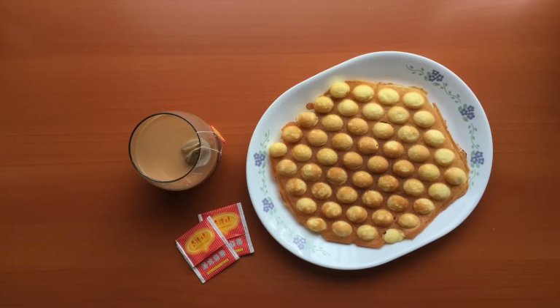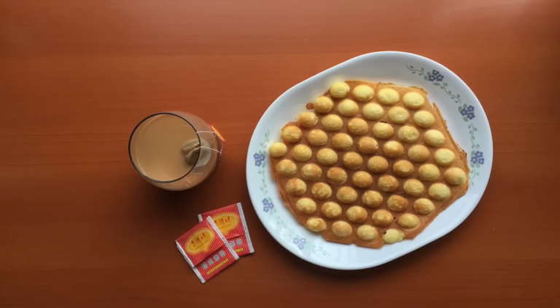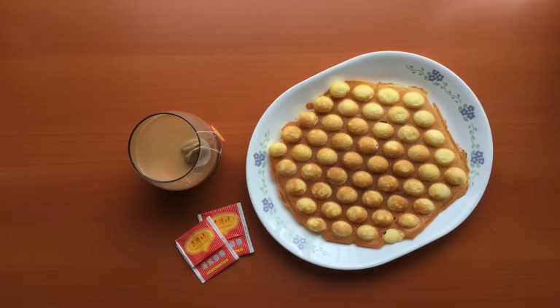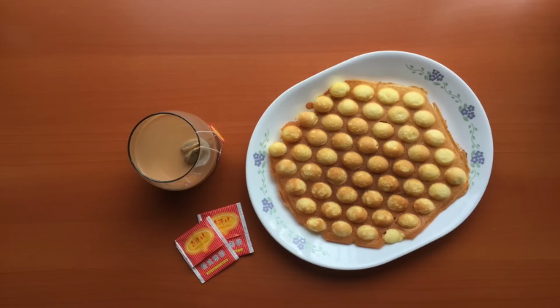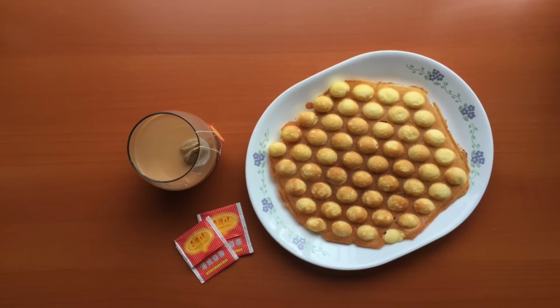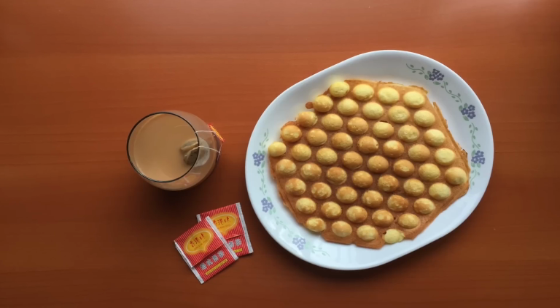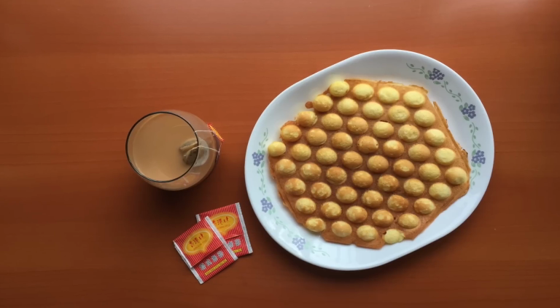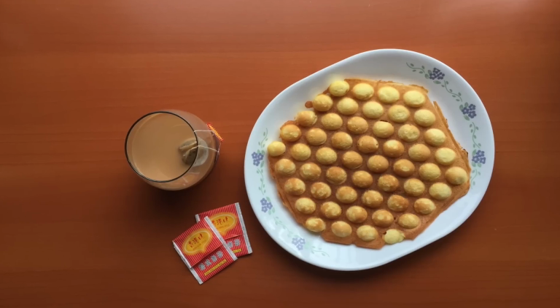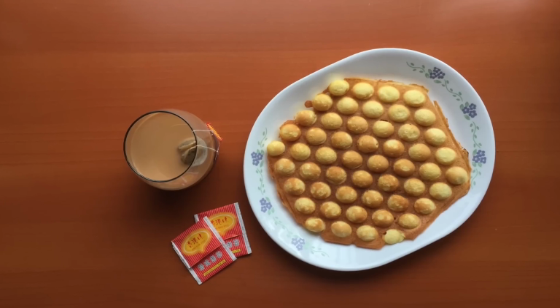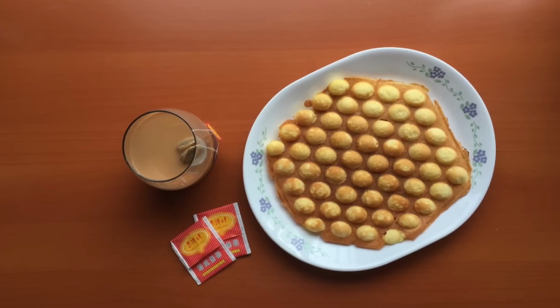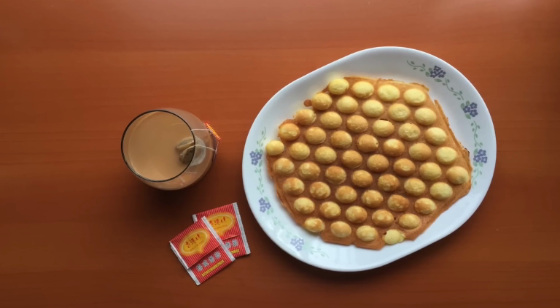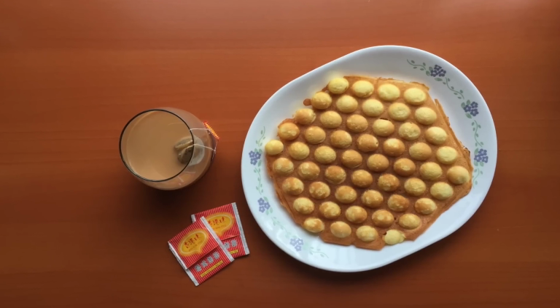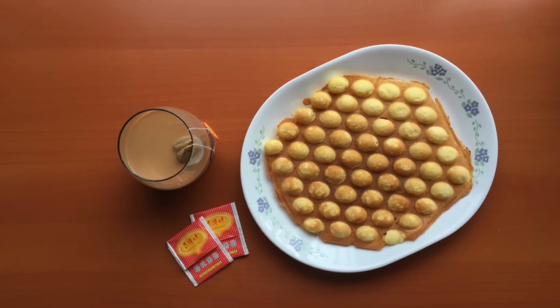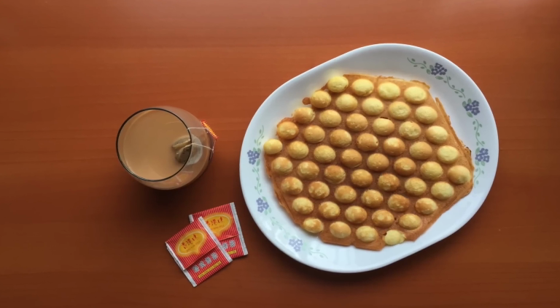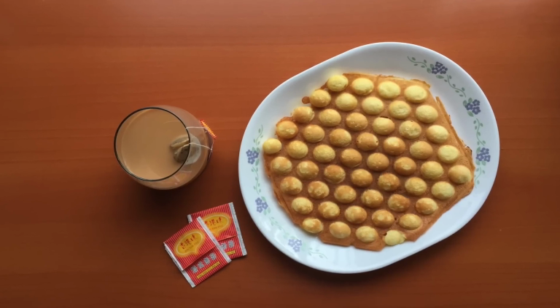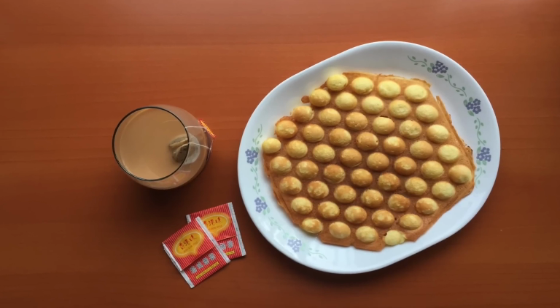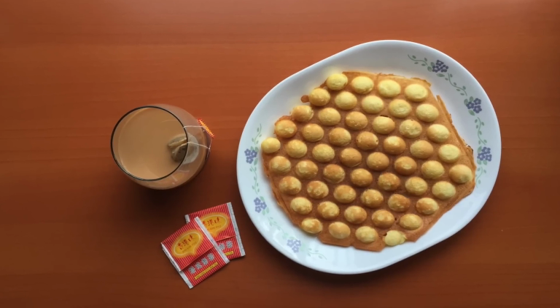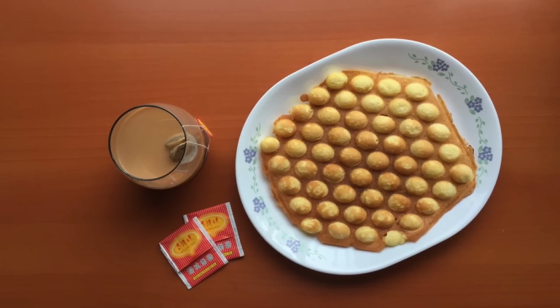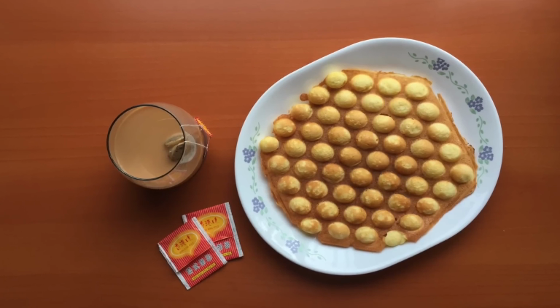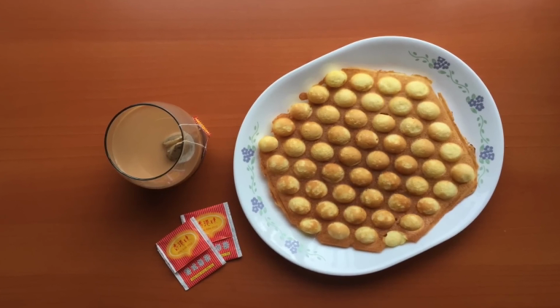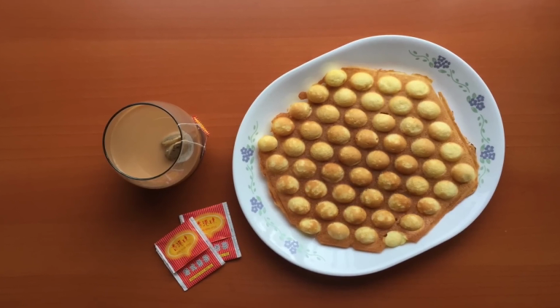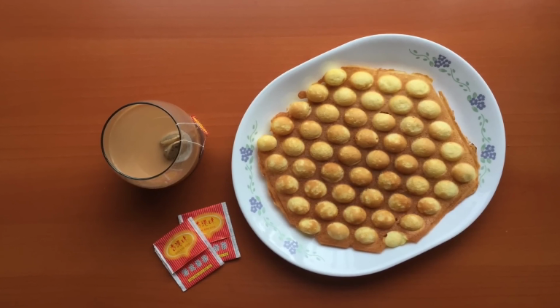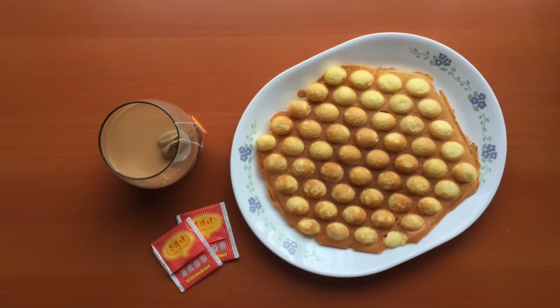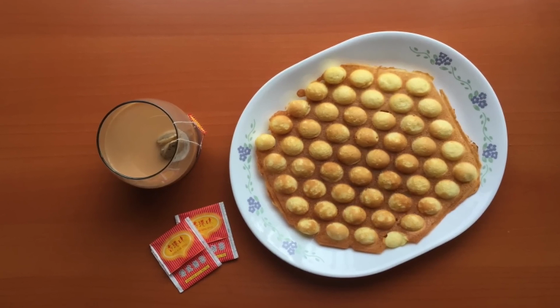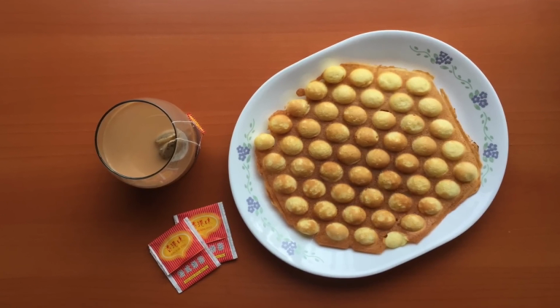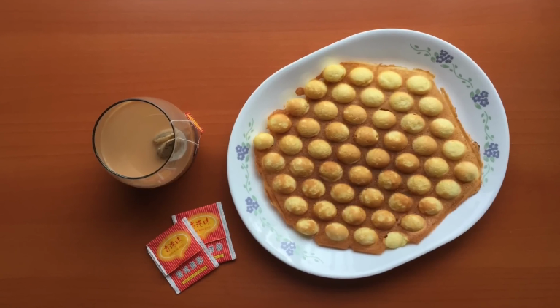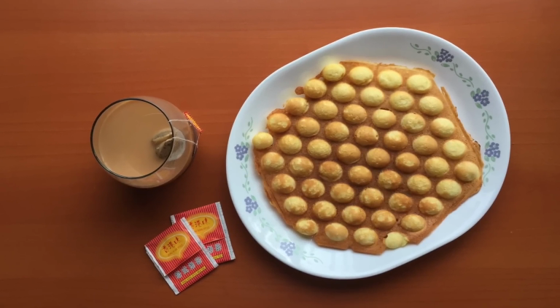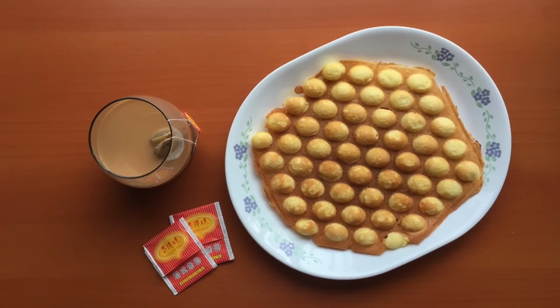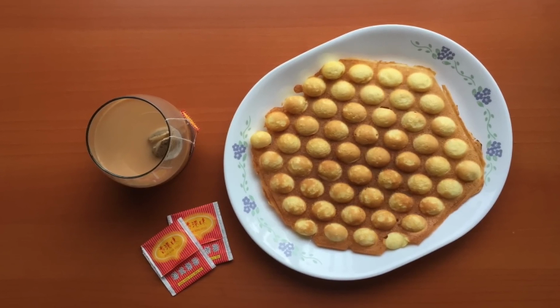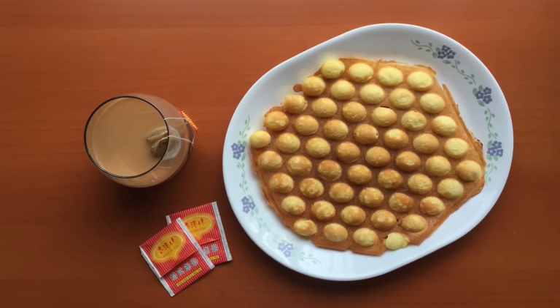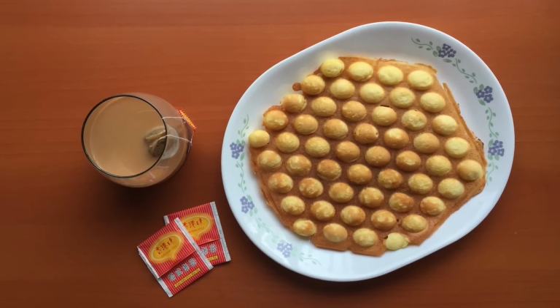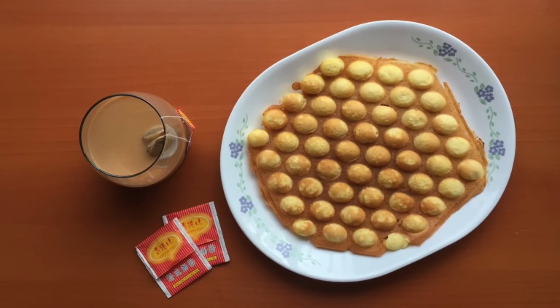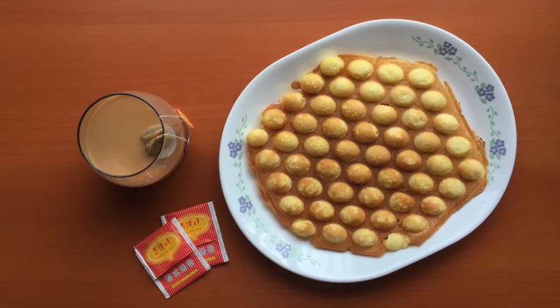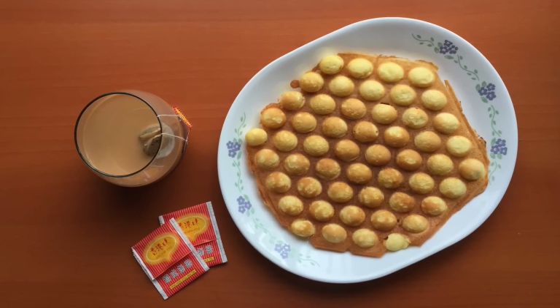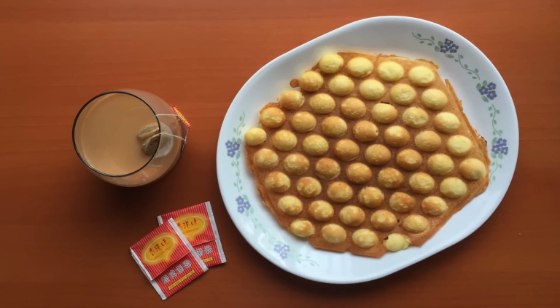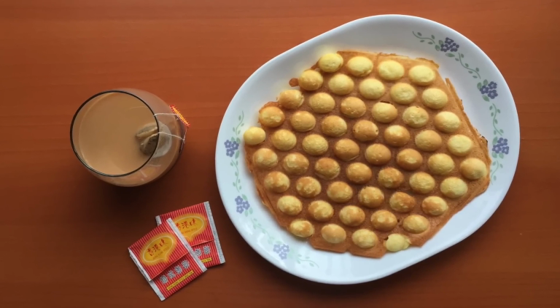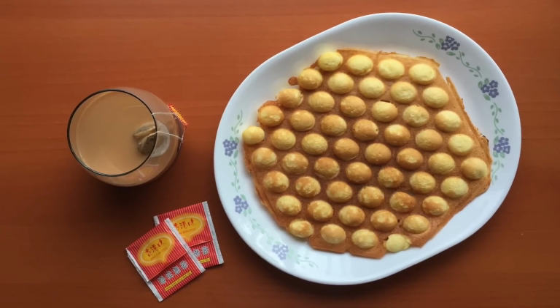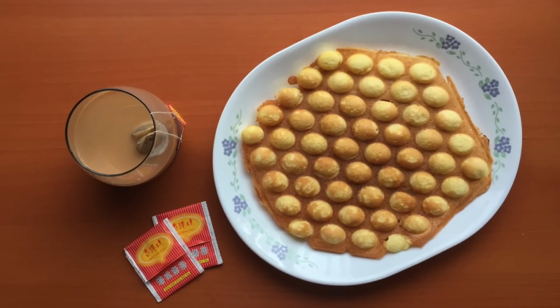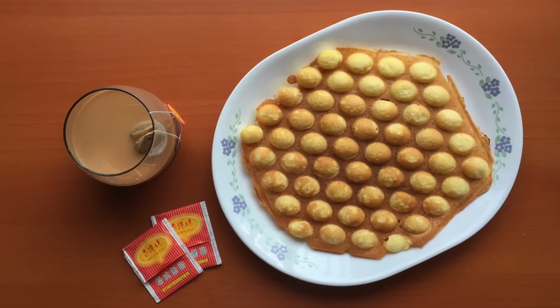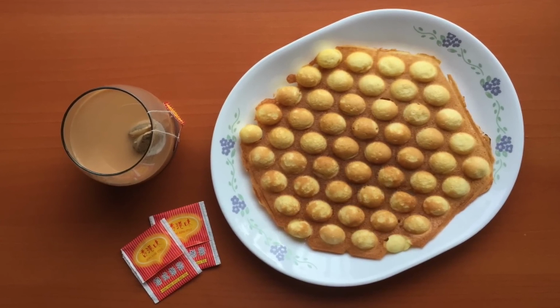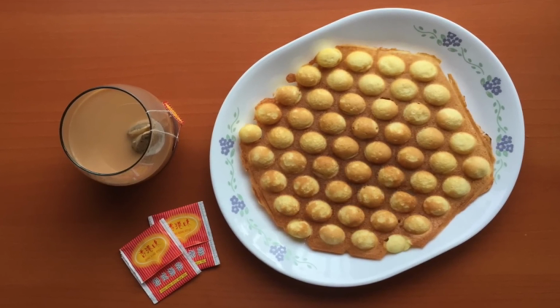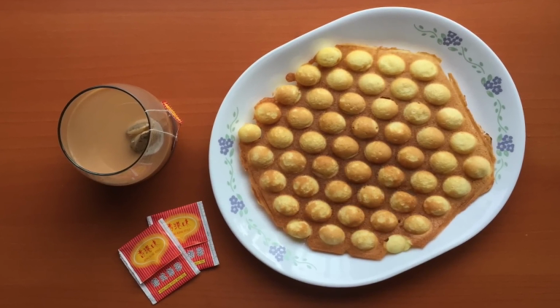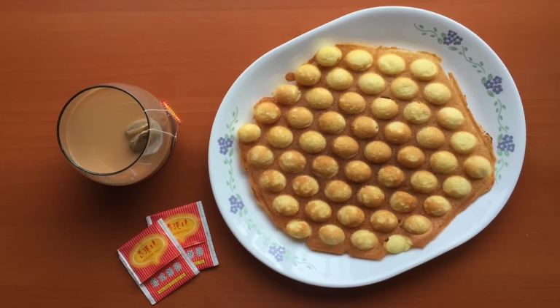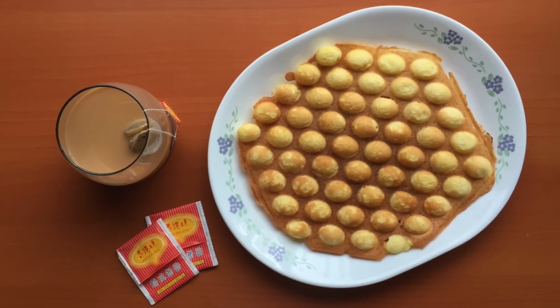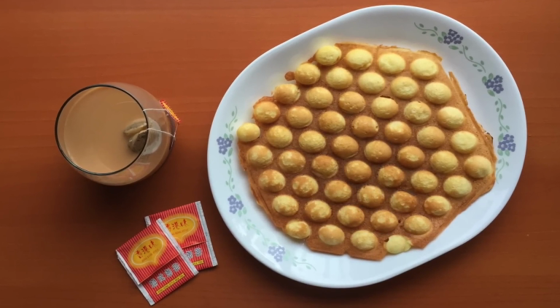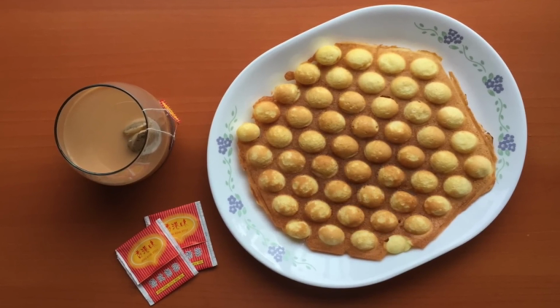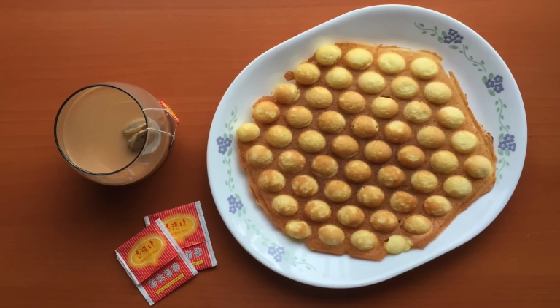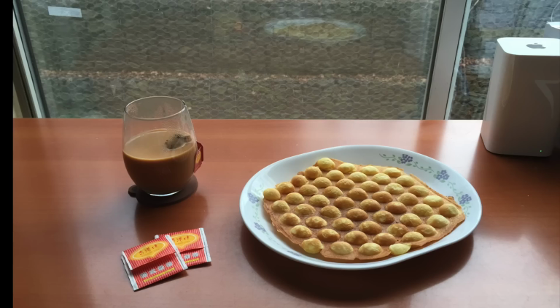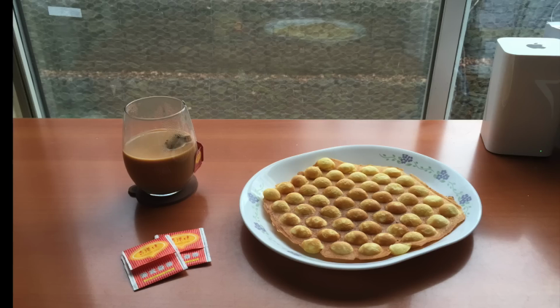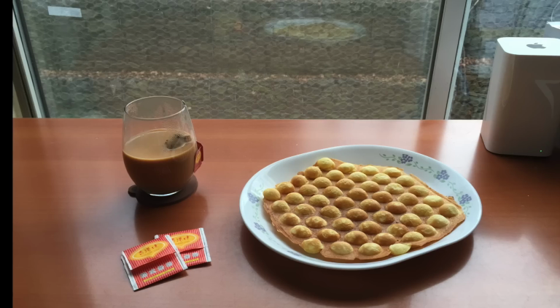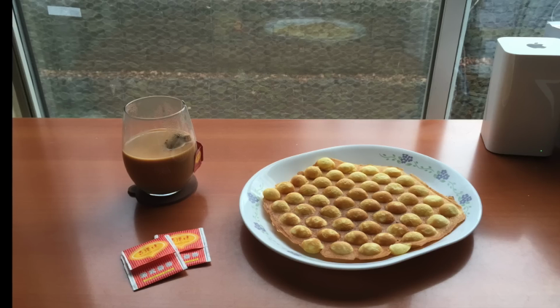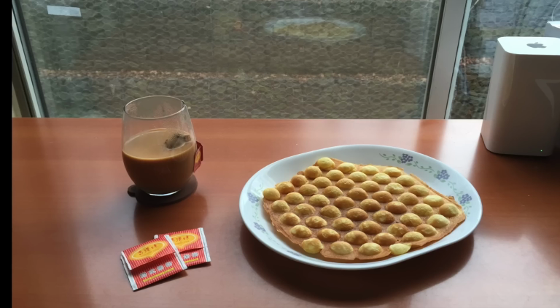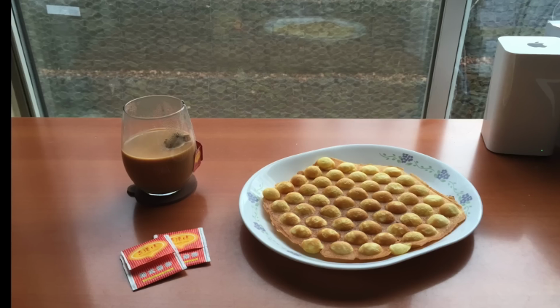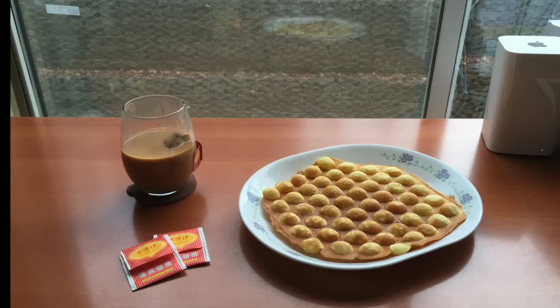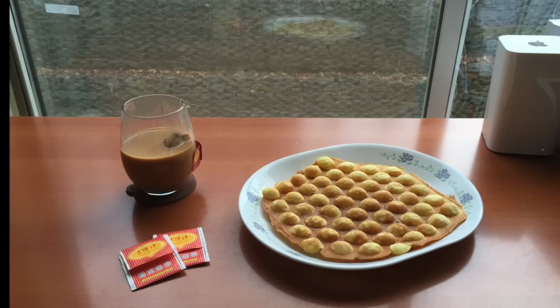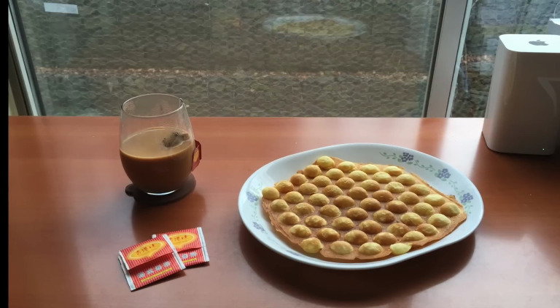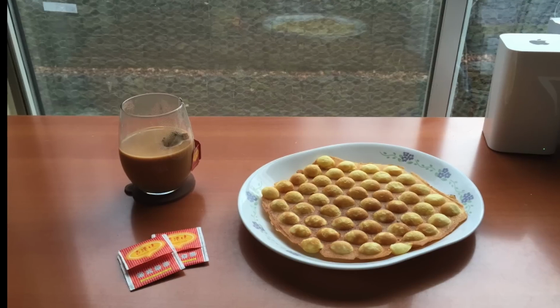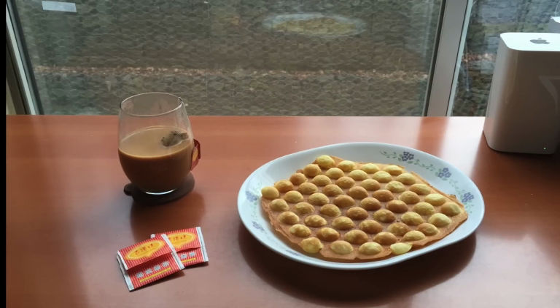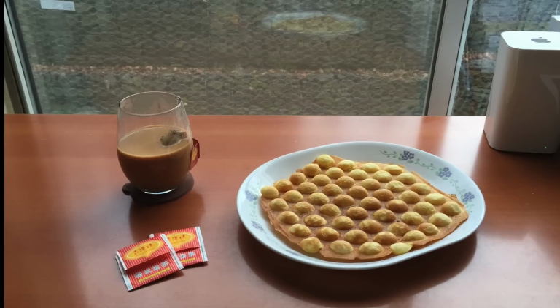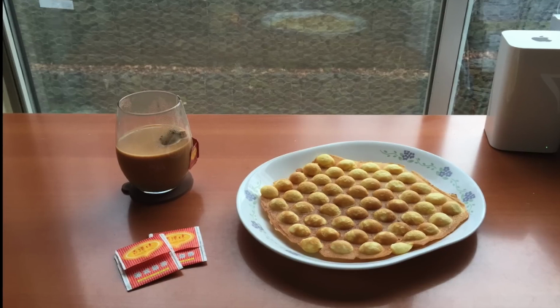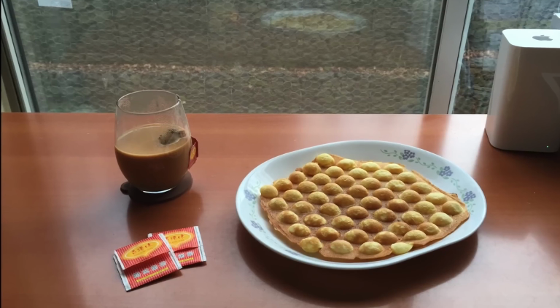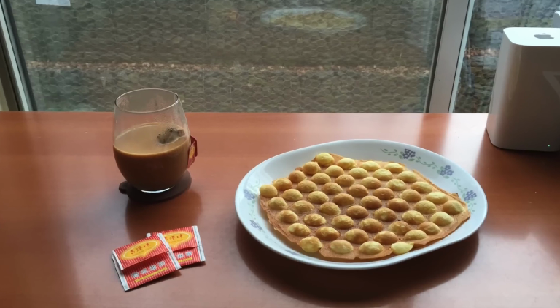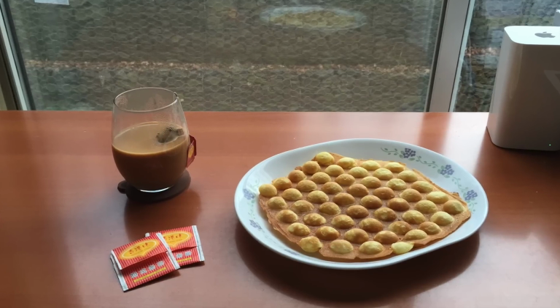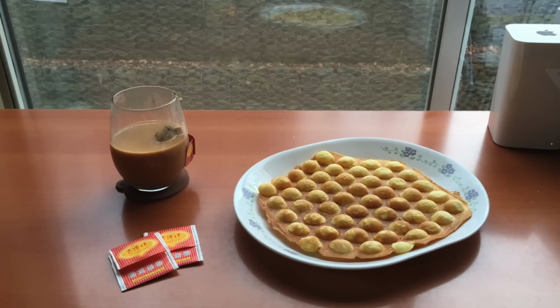Hey Turnips! Today we'll be learning how to make eggettes. Eggettes is a very popular street snack in Hong Kong and it's also one of my childhood absolute favorites.